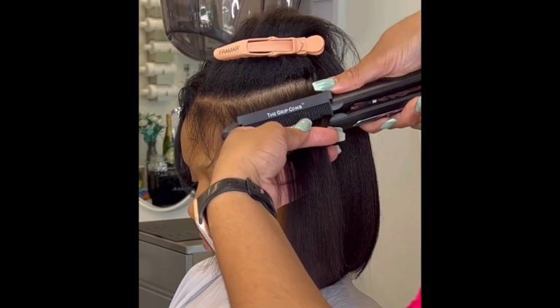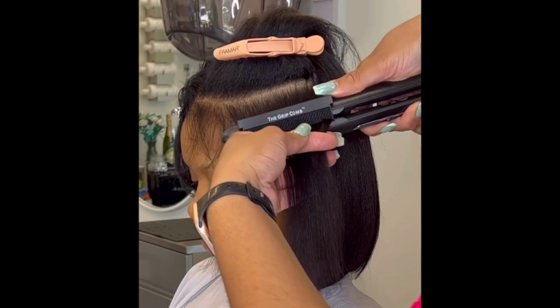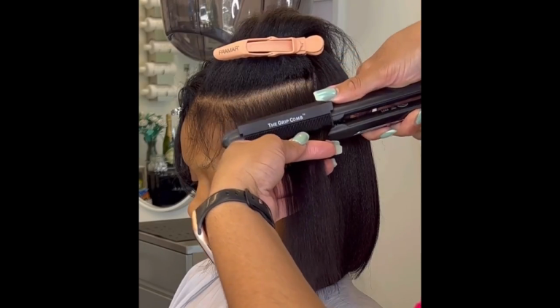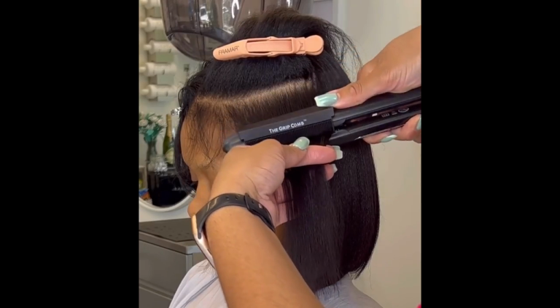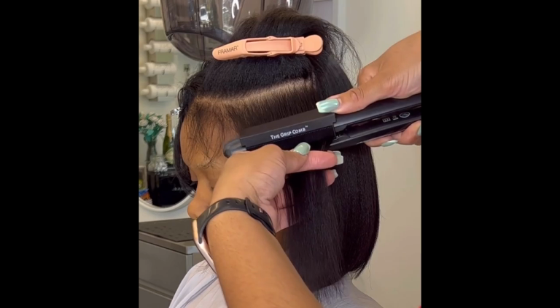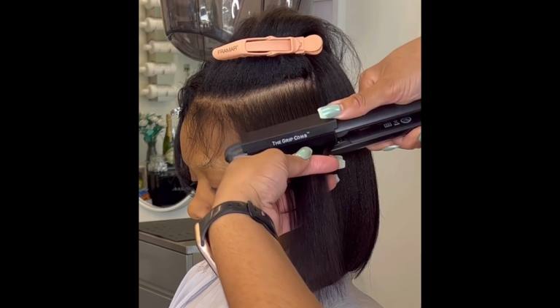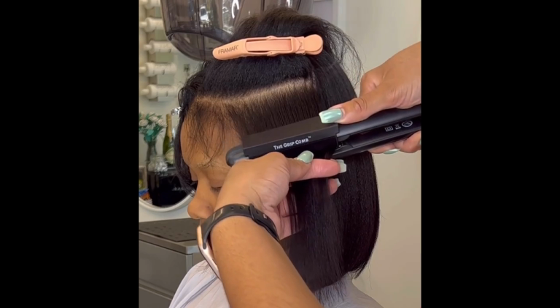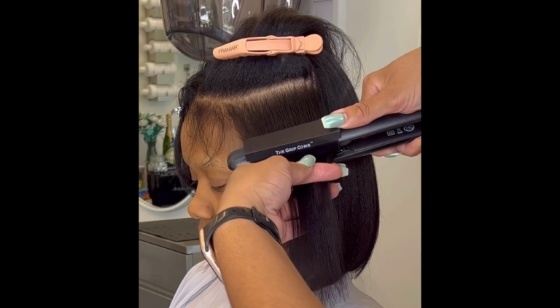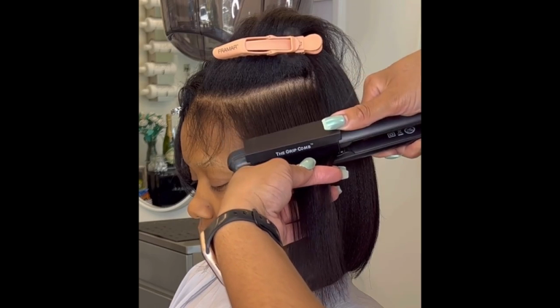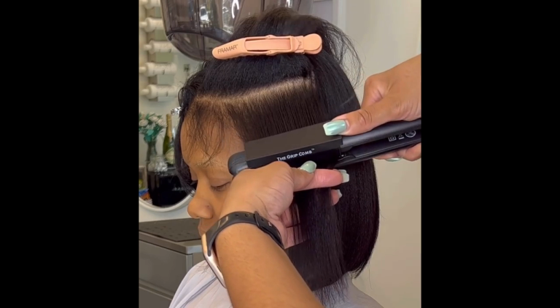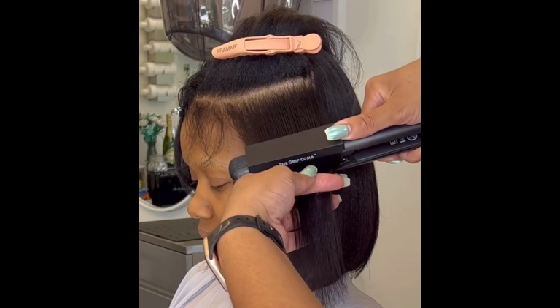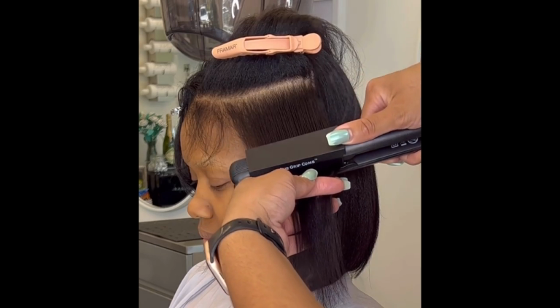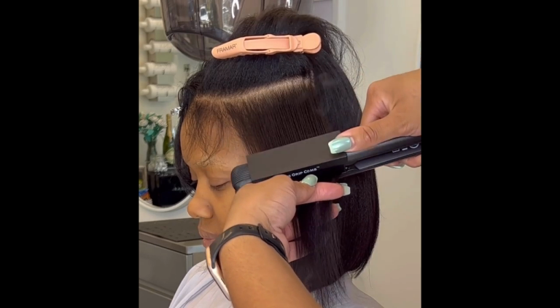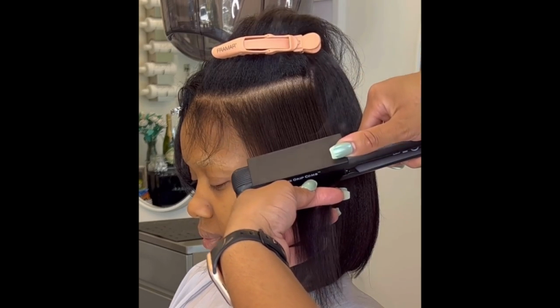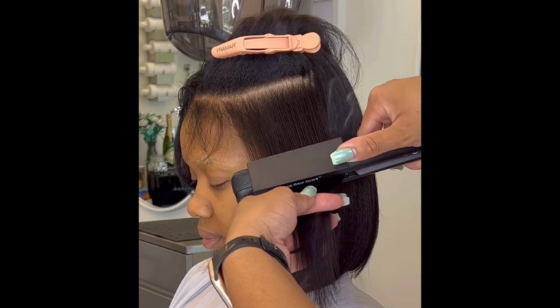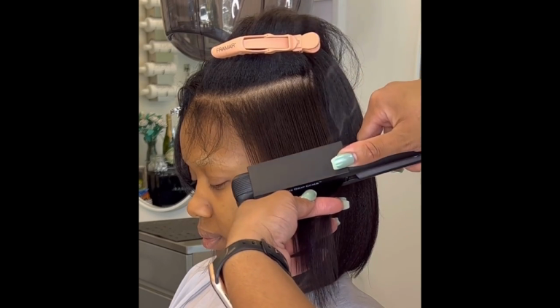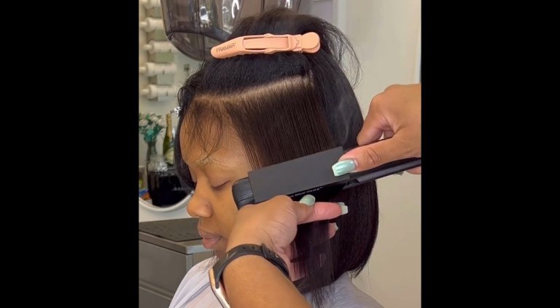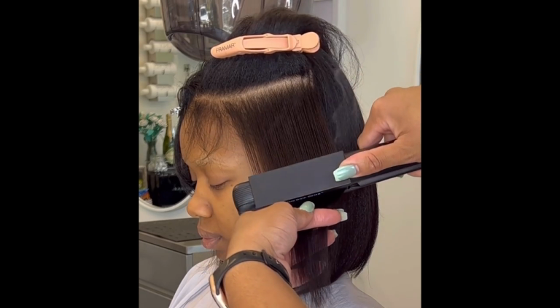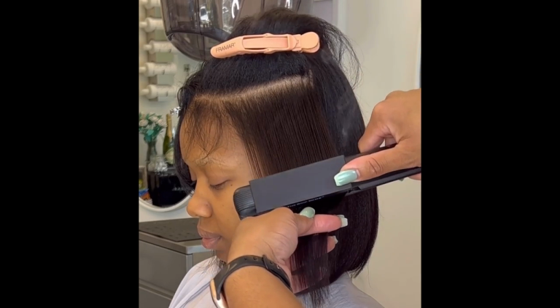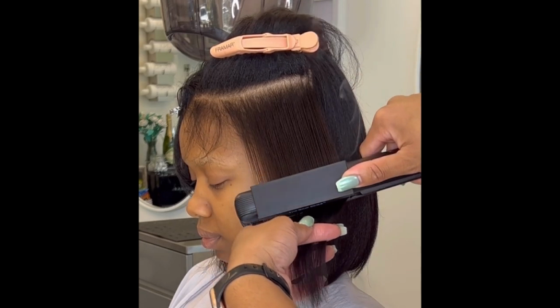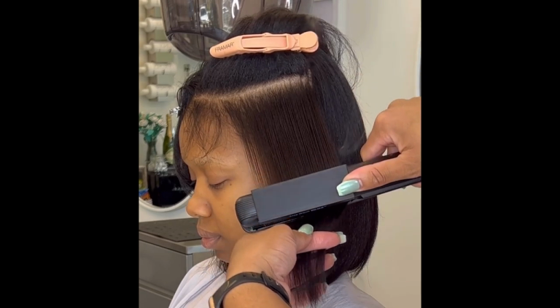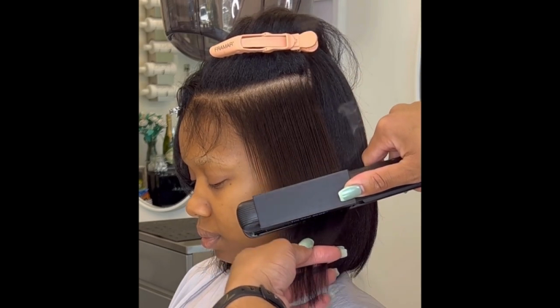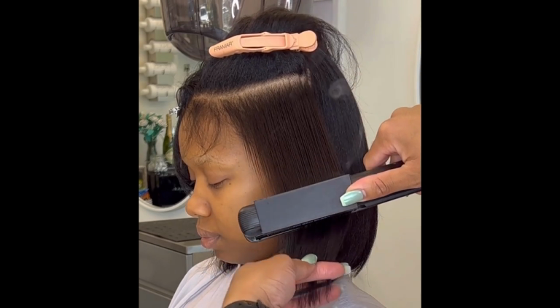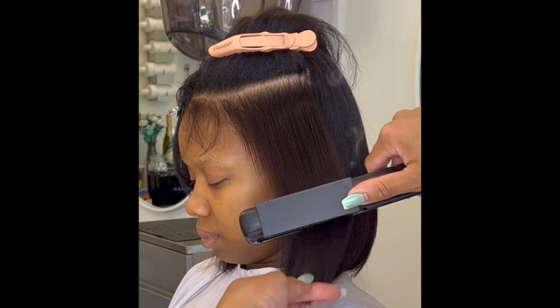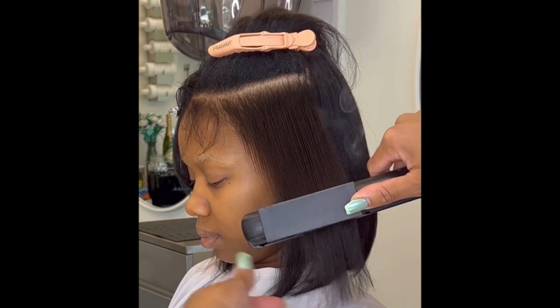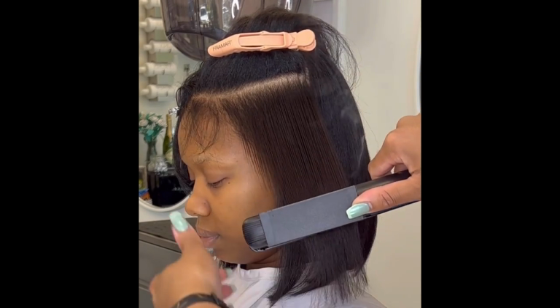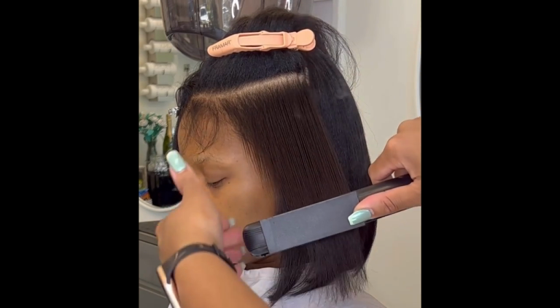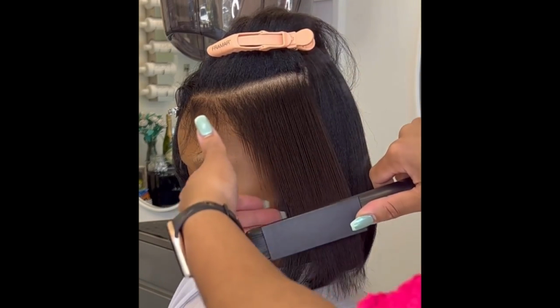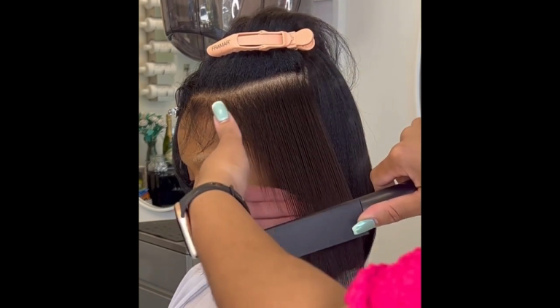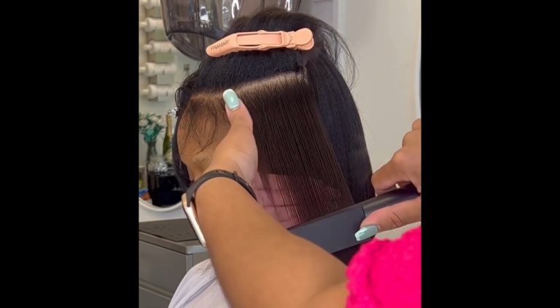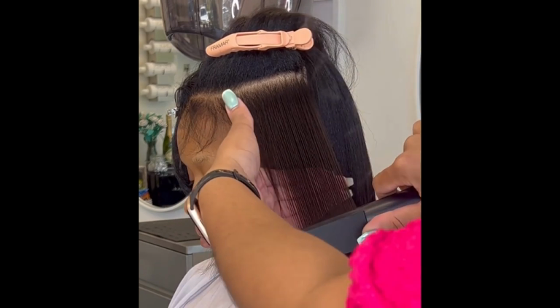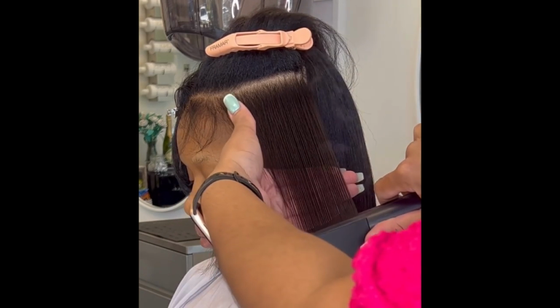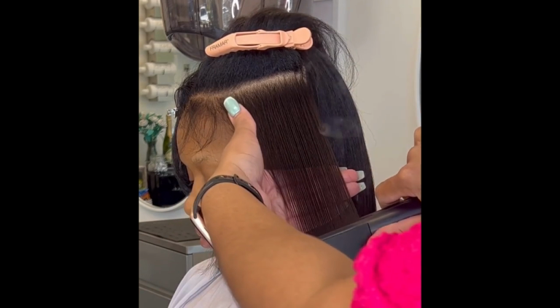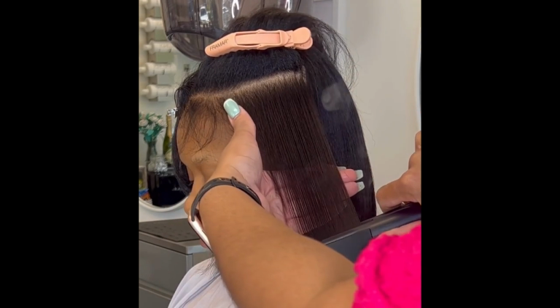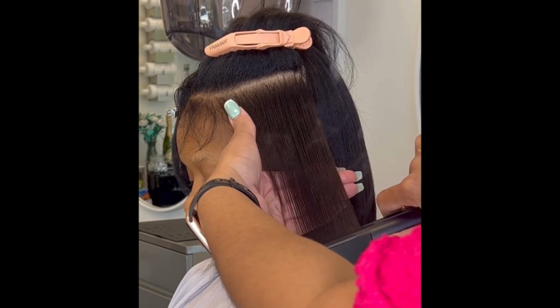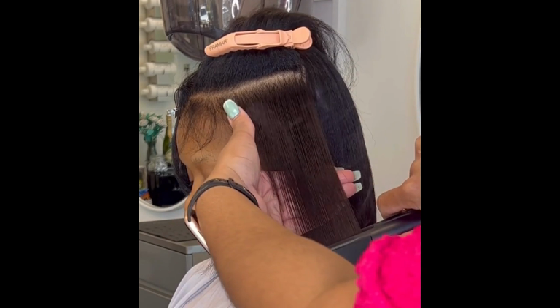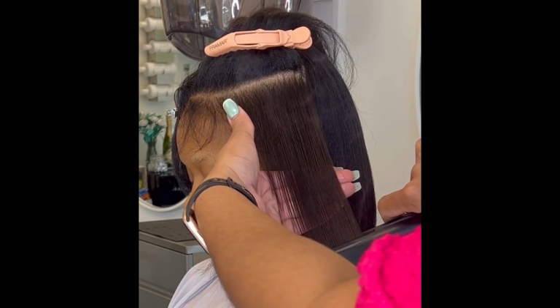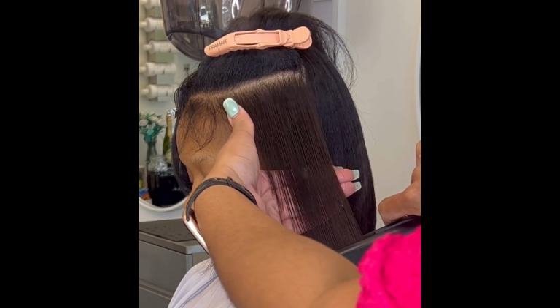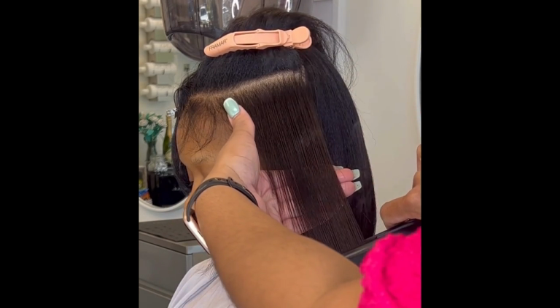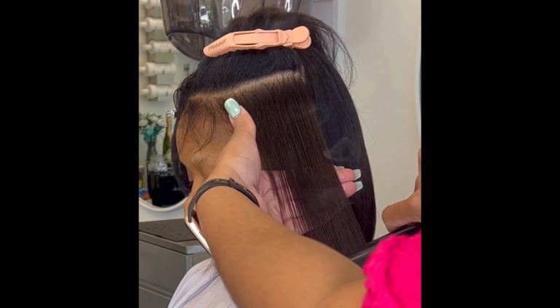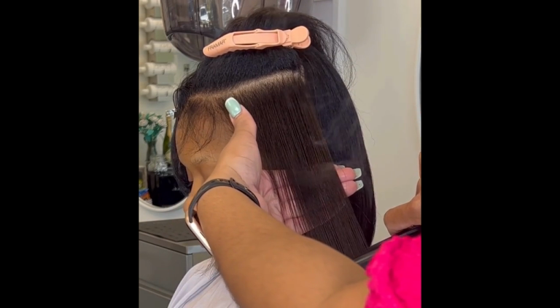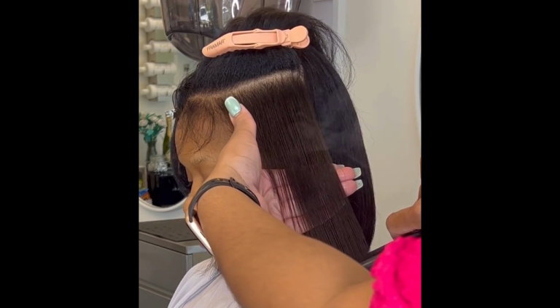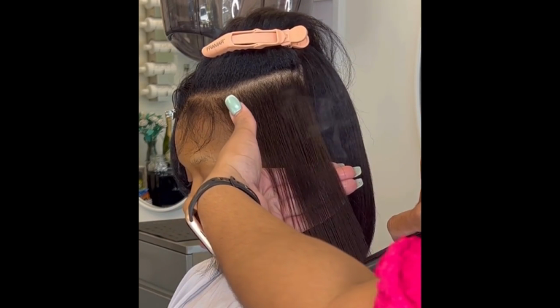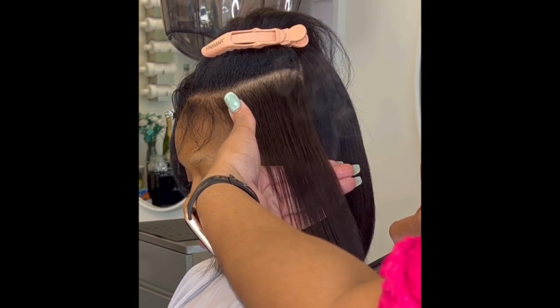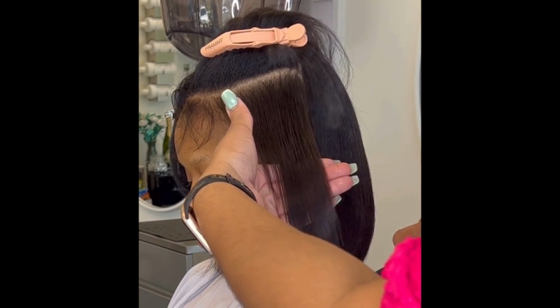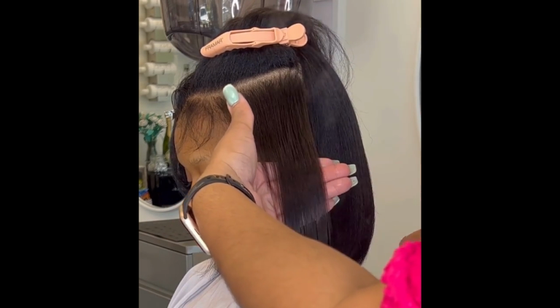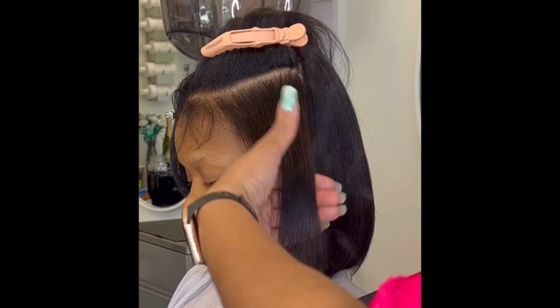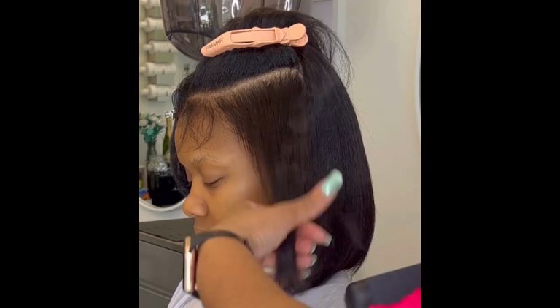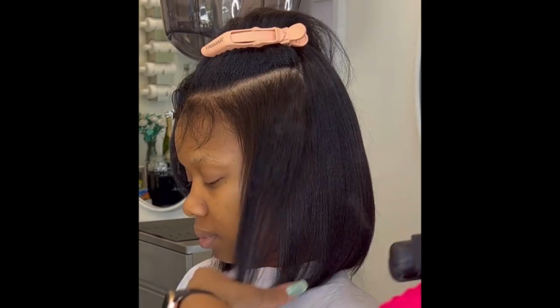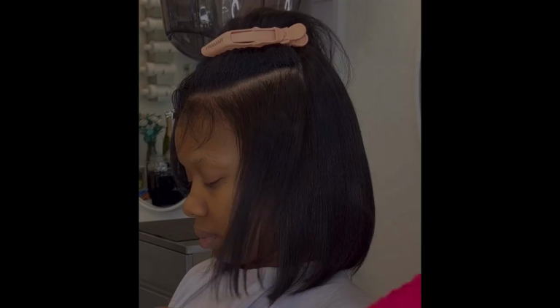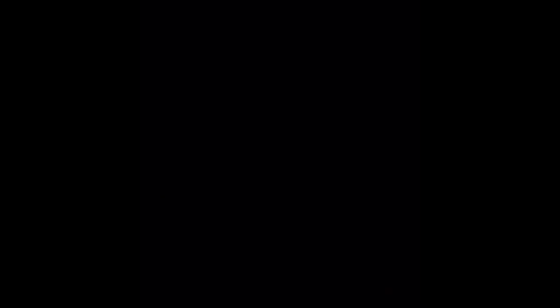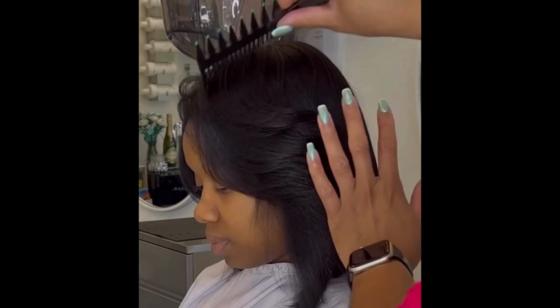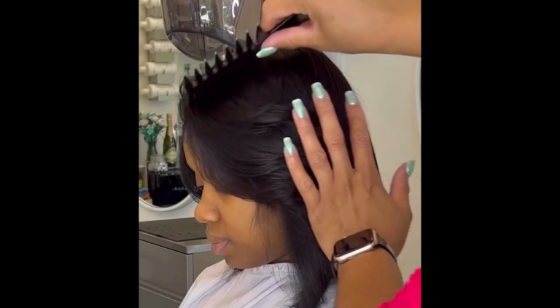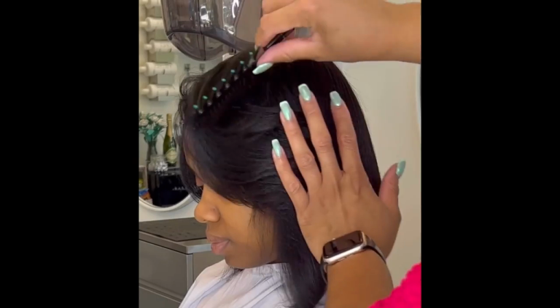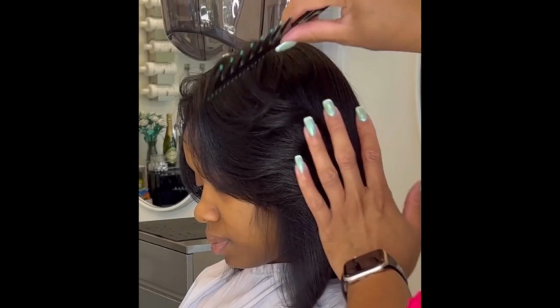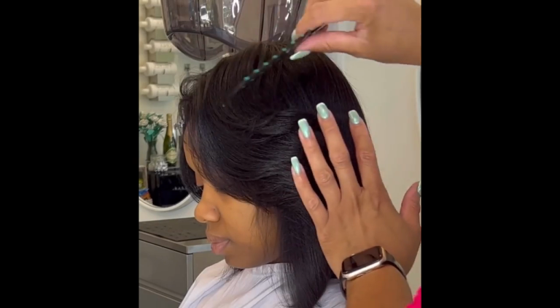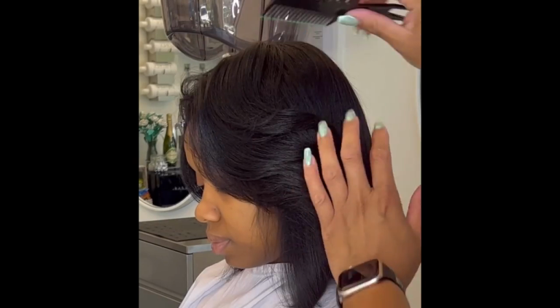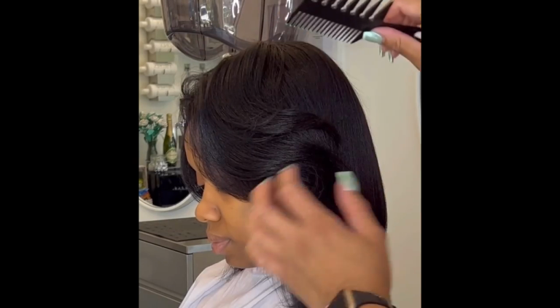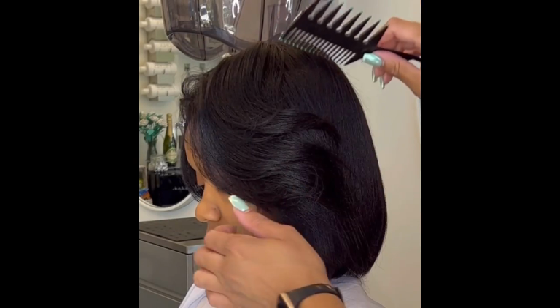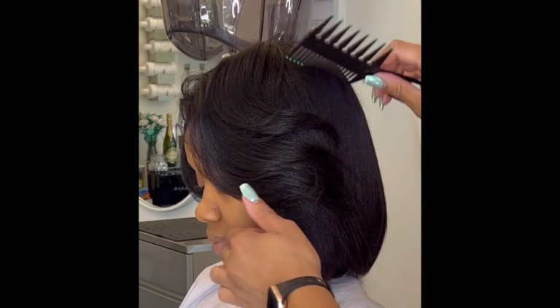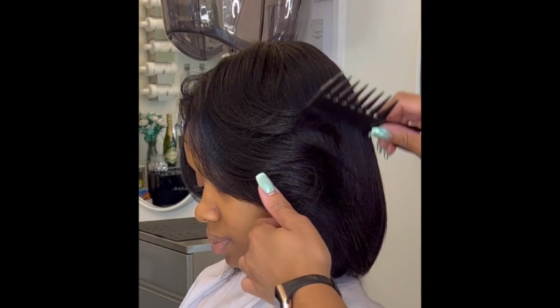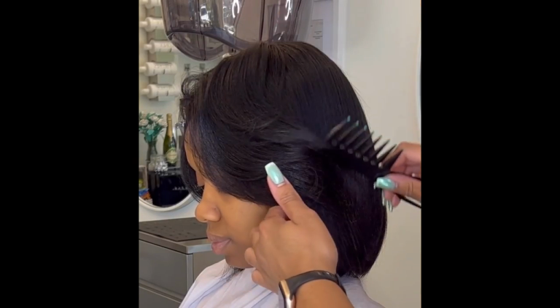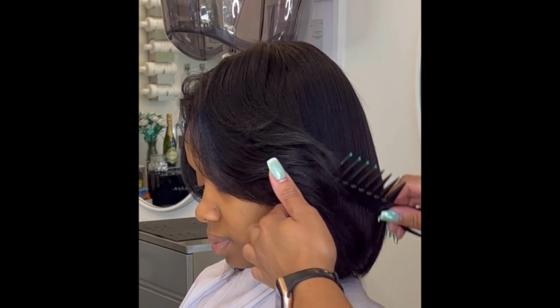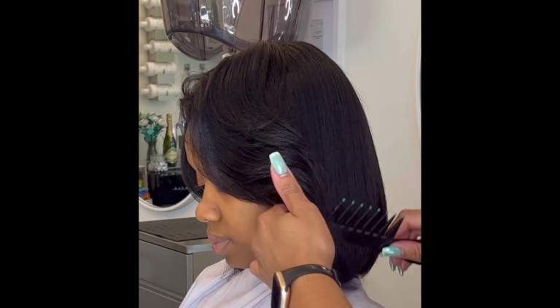And as you can see, not only can I straighten the hair, but I can add a light feather to the ends while still using the grip comb attachment.